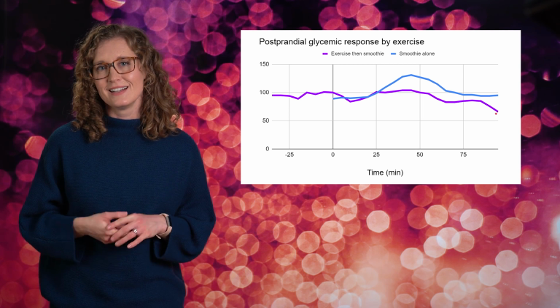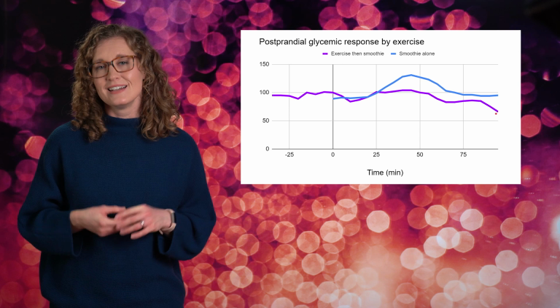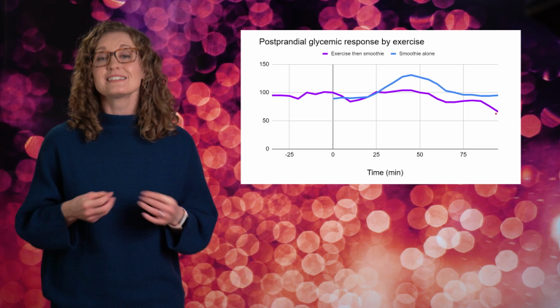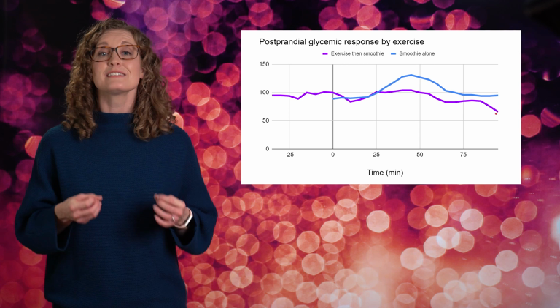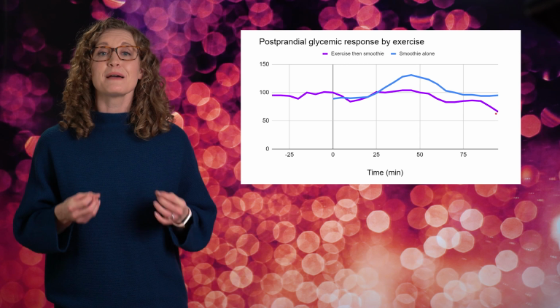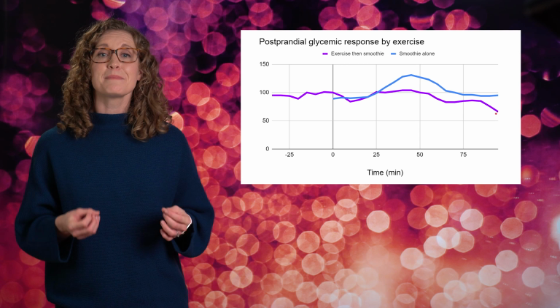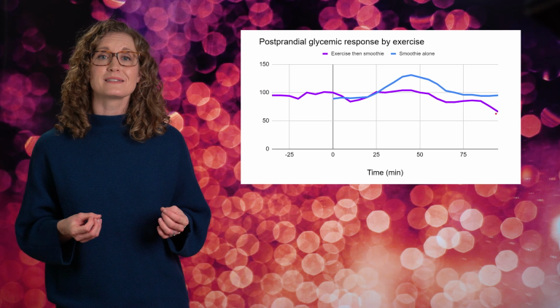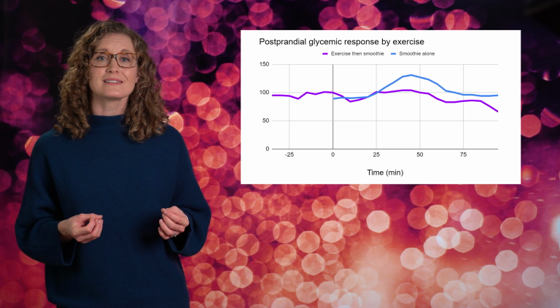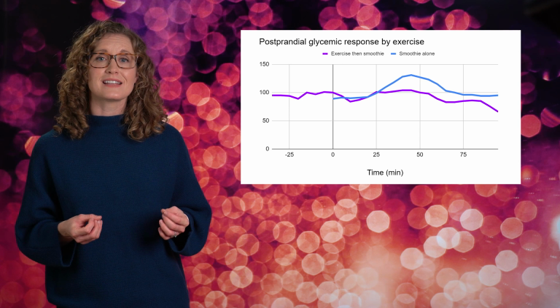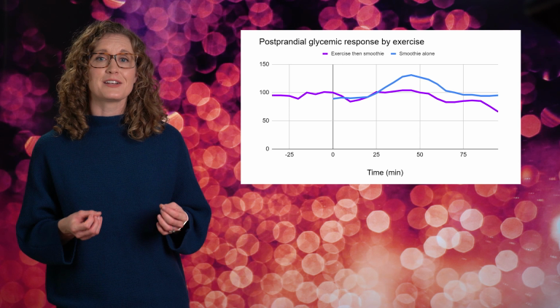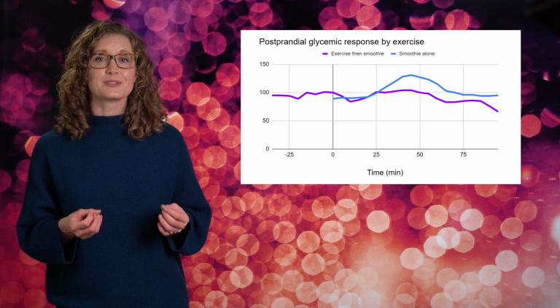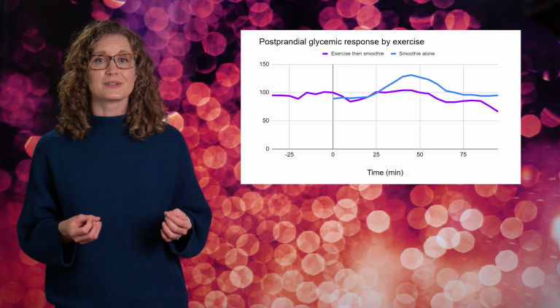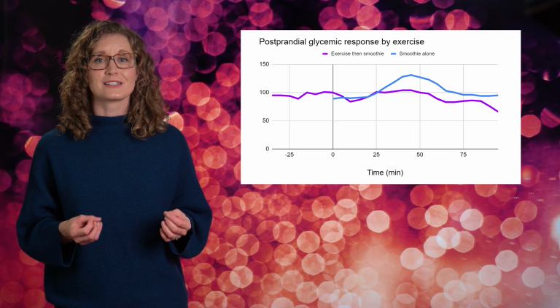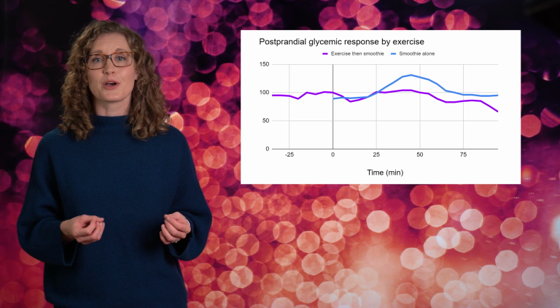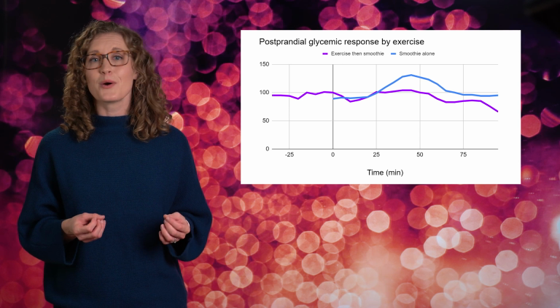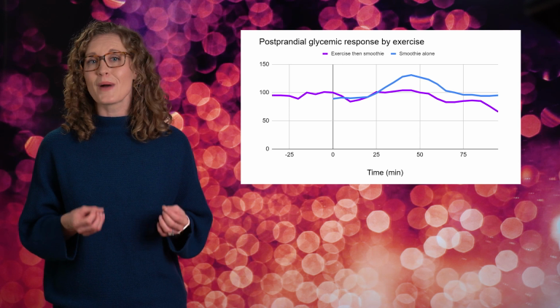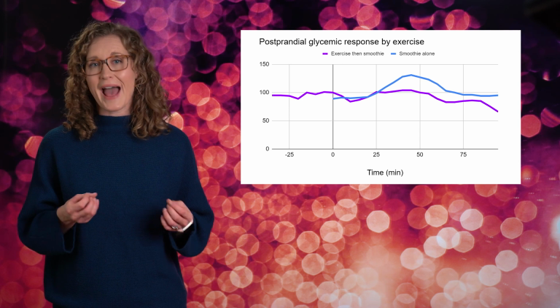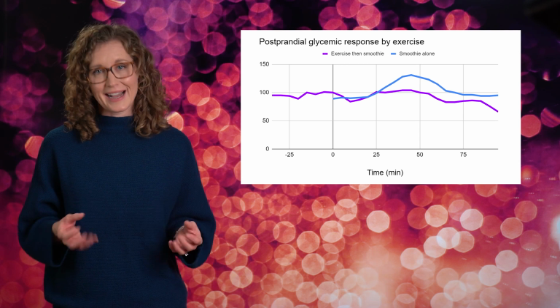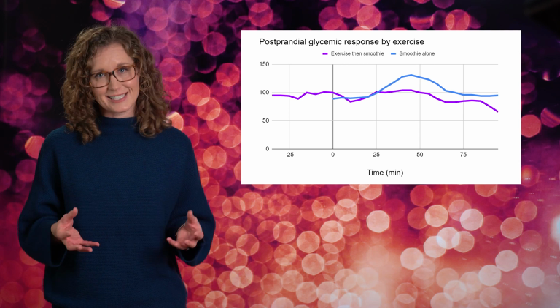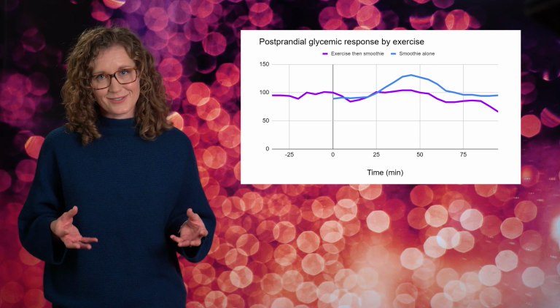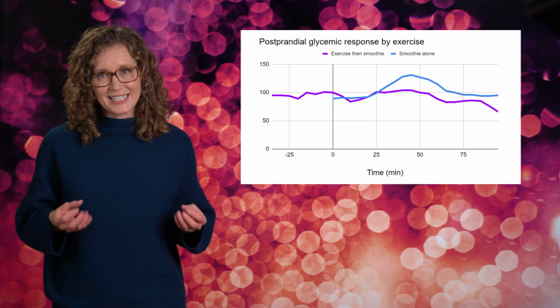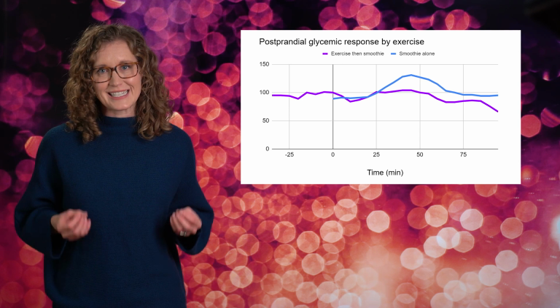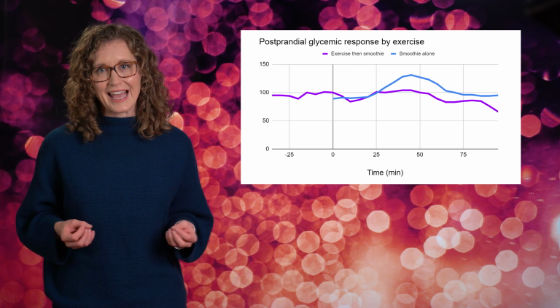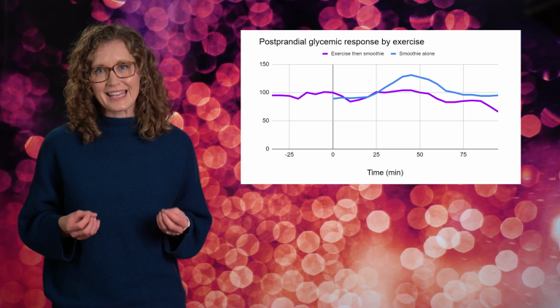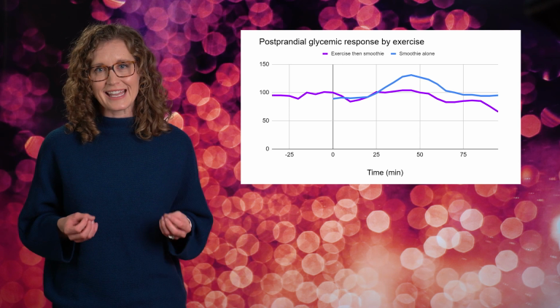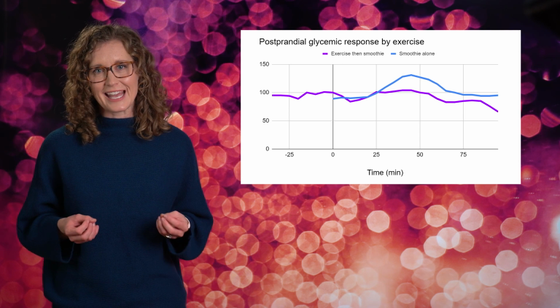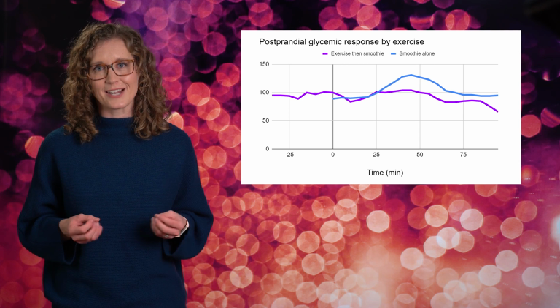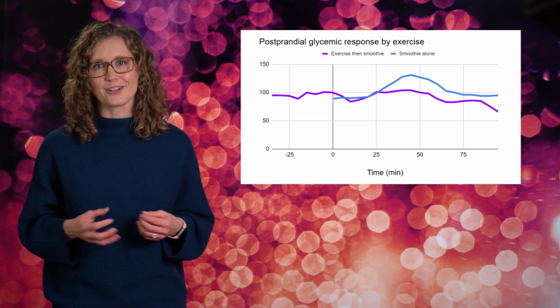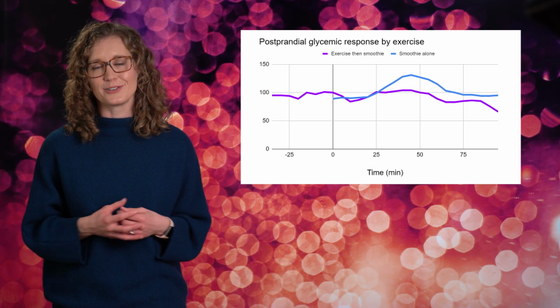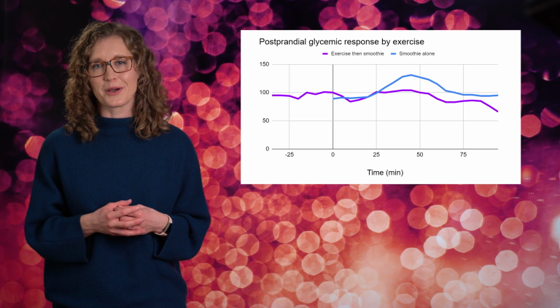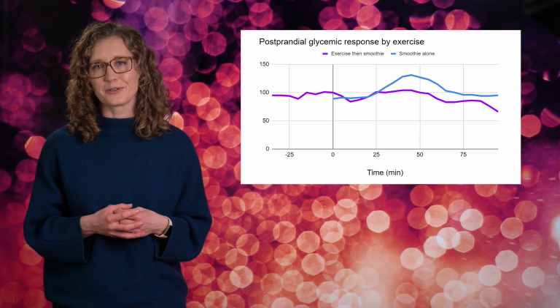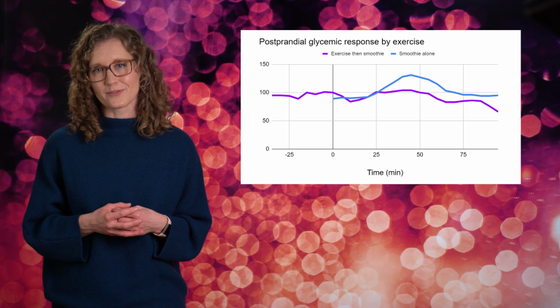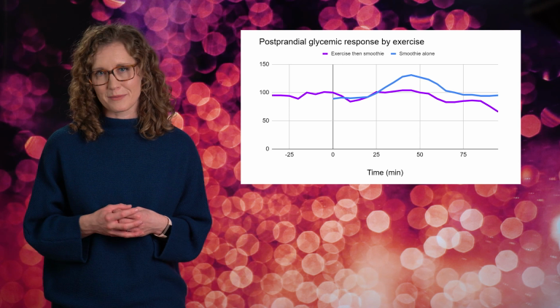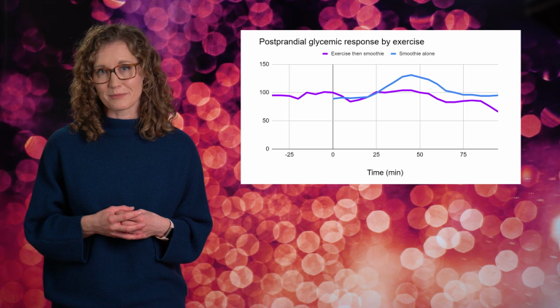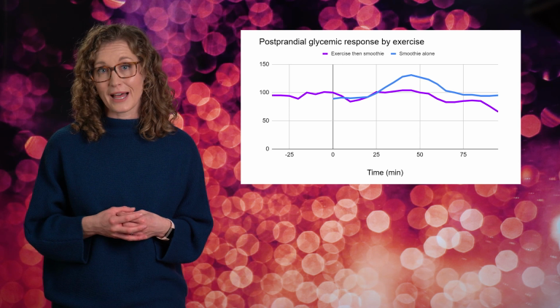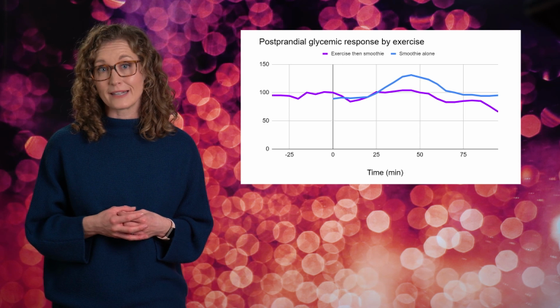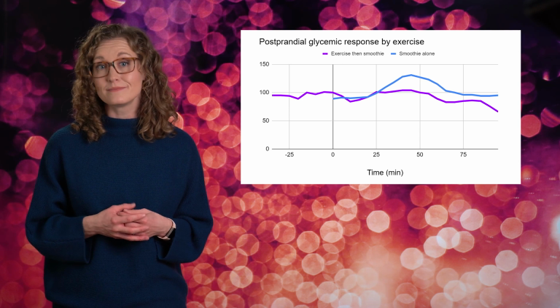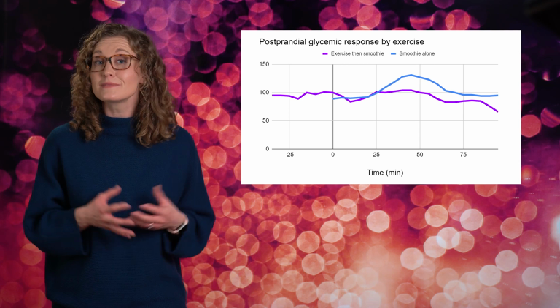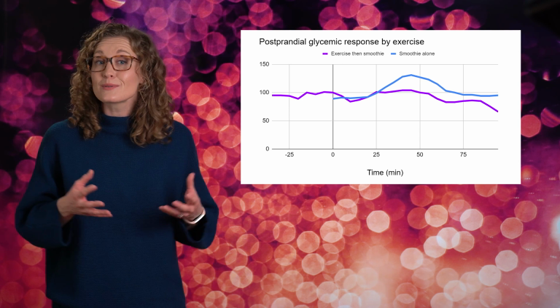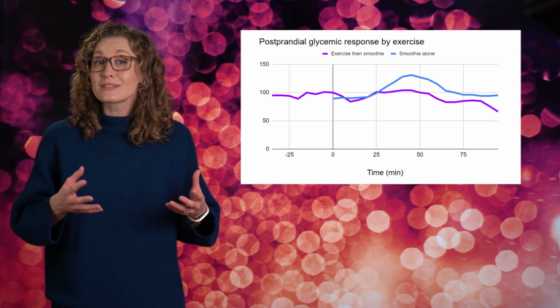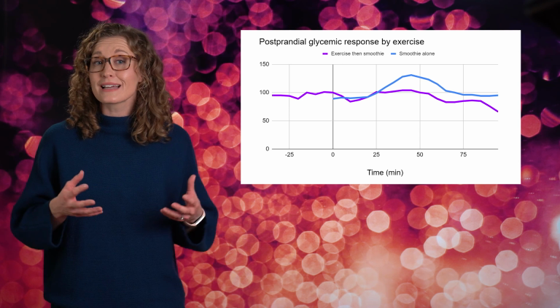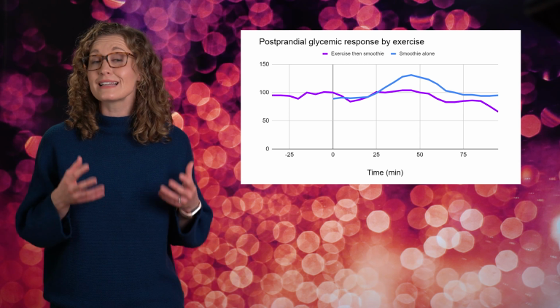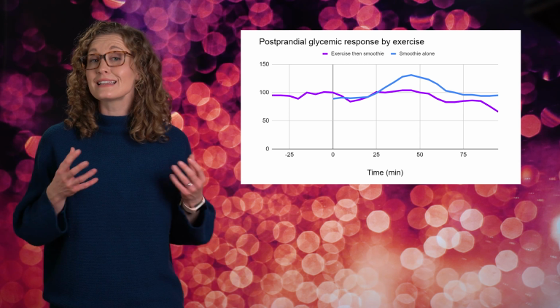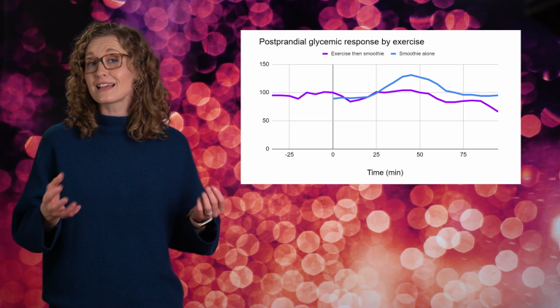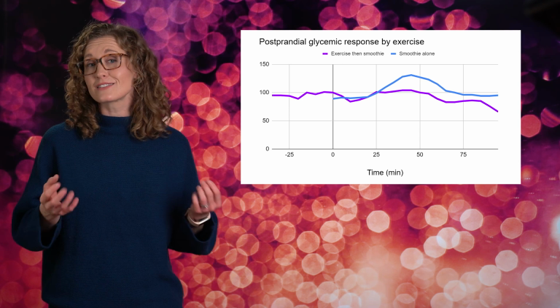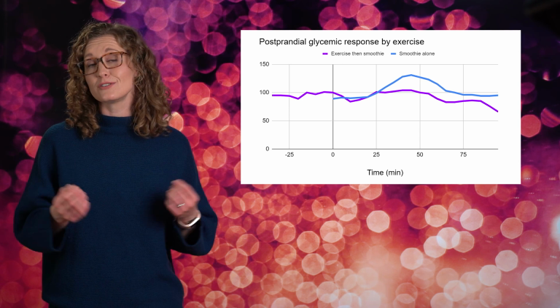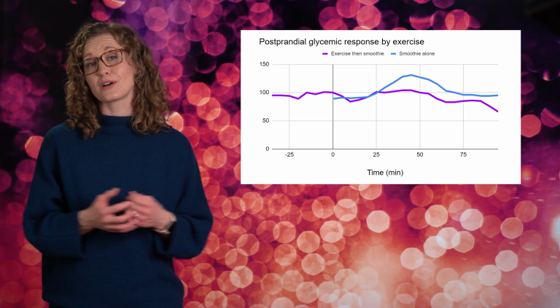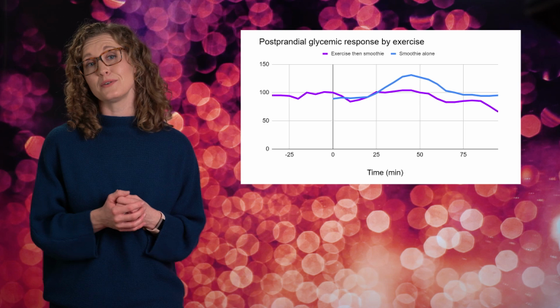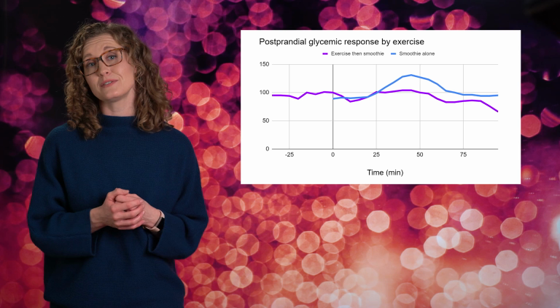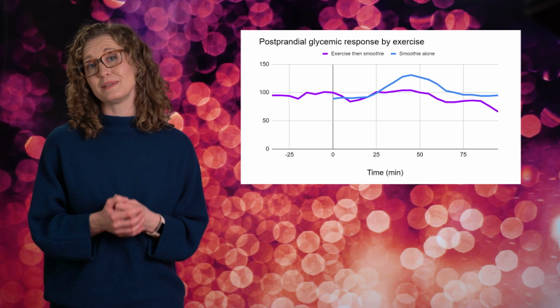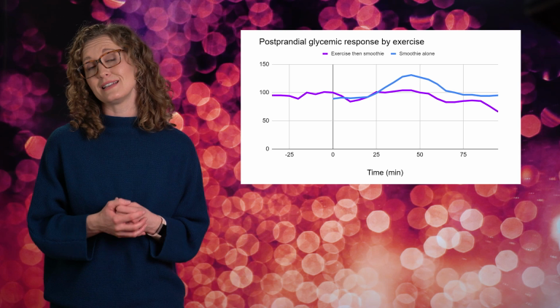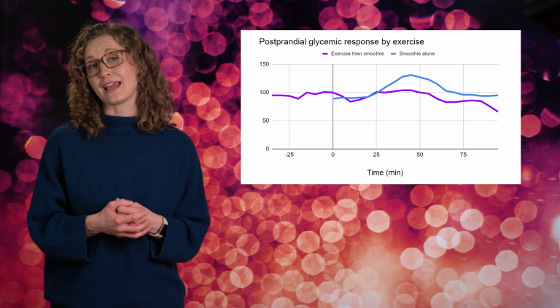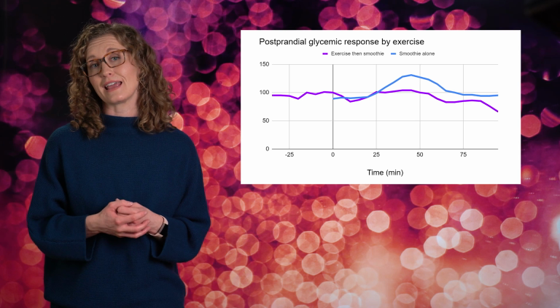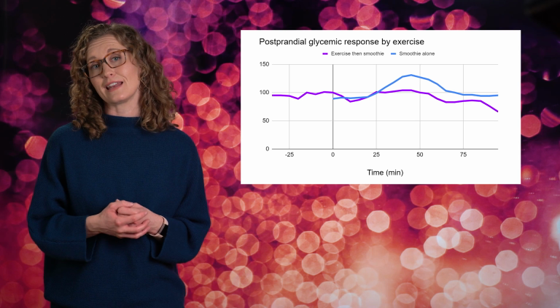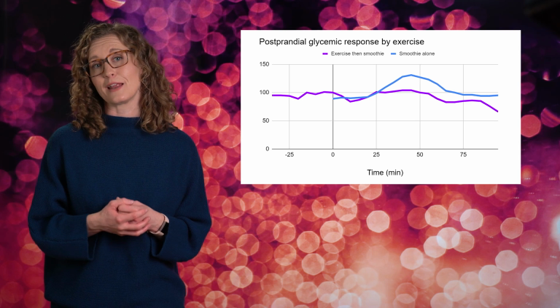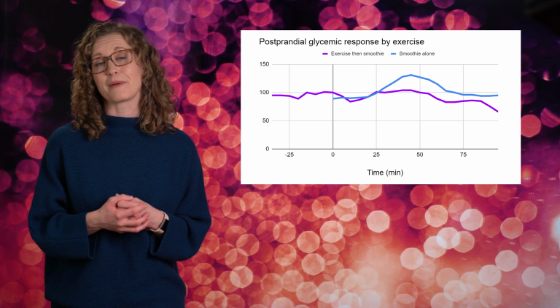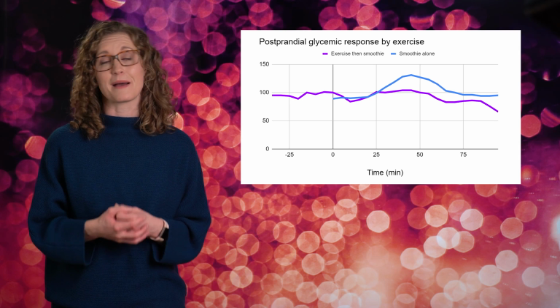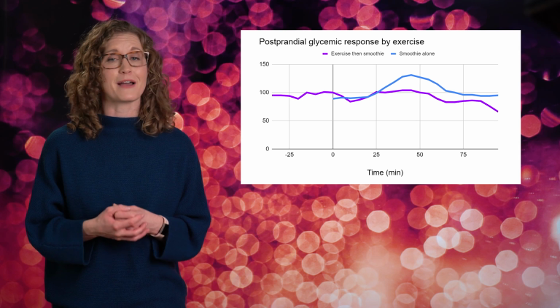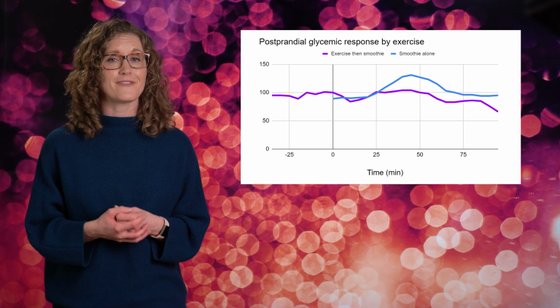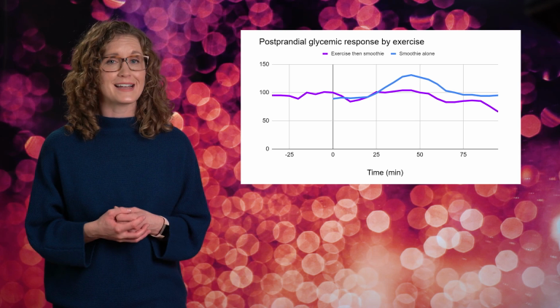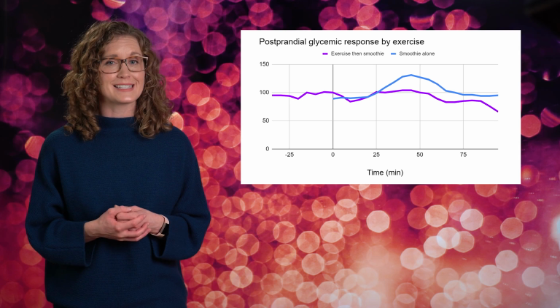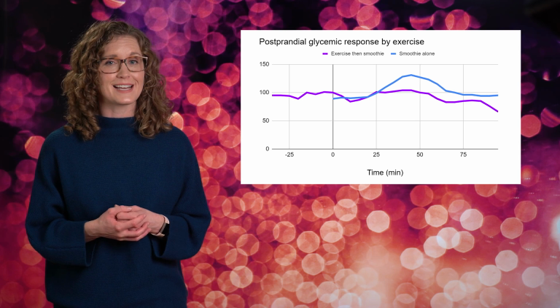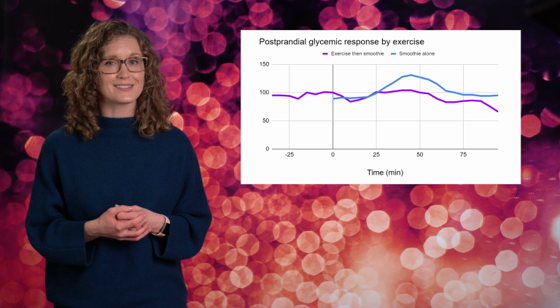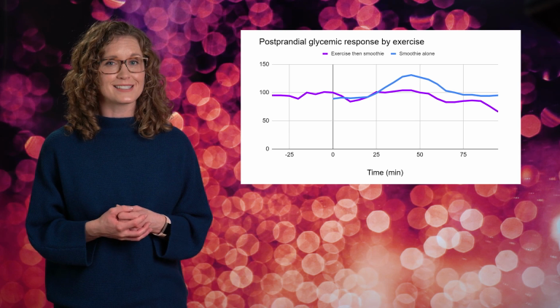On day two, my glucose level decreased due to both insulin-dependent and insulin-independent insertion of GLUT4 into my muscle cells. Since my muscle cells were so actively taking in glucose from the blood, there was likely less glucose being taken in by my fat cells.